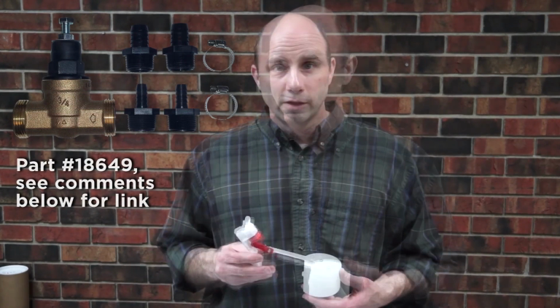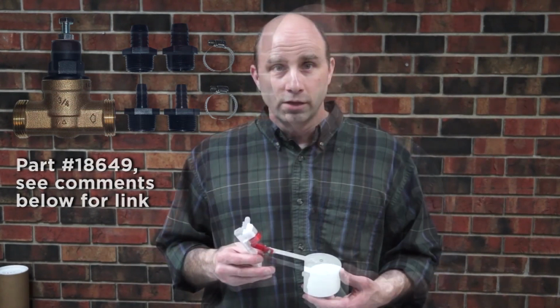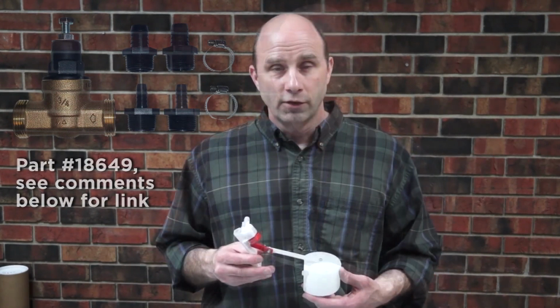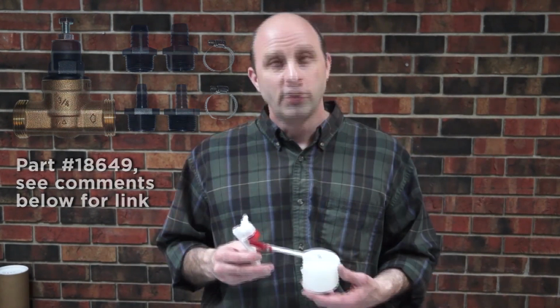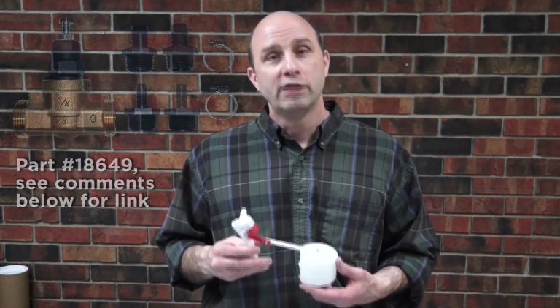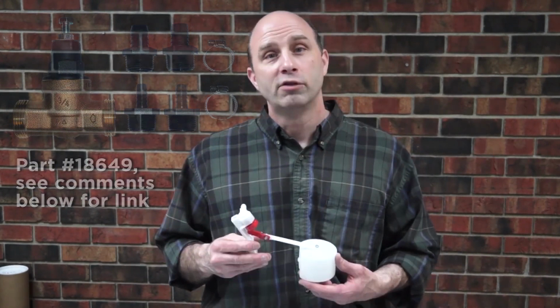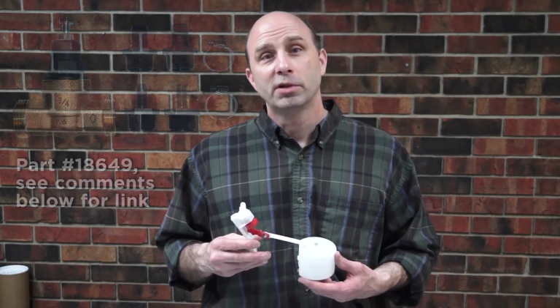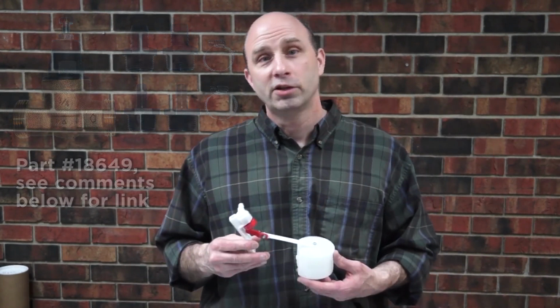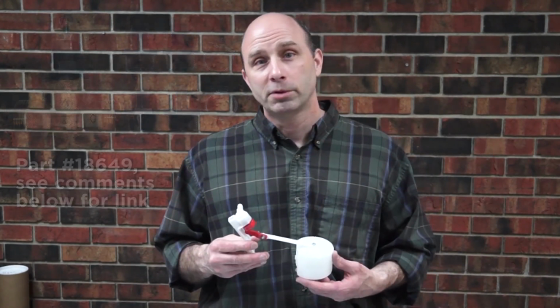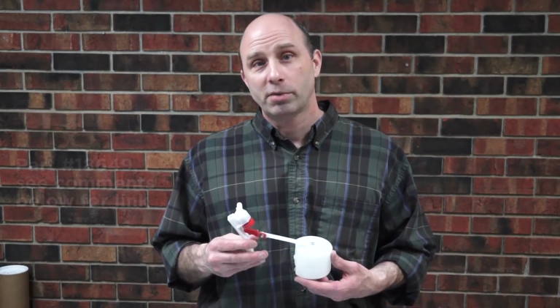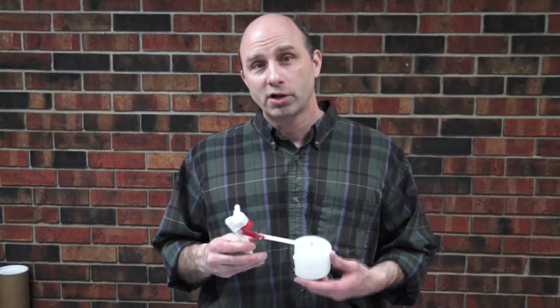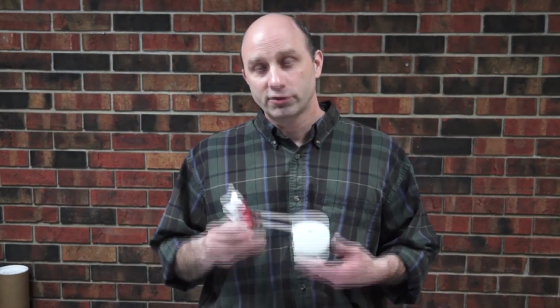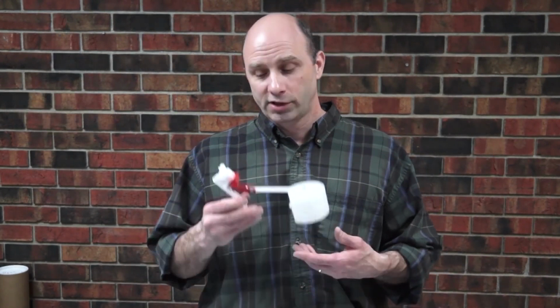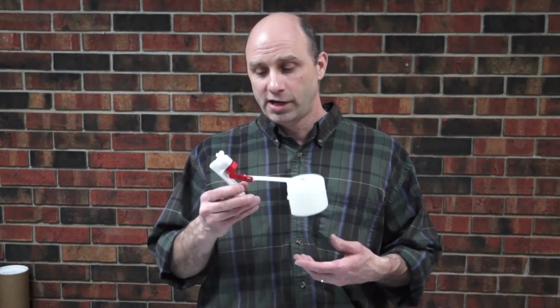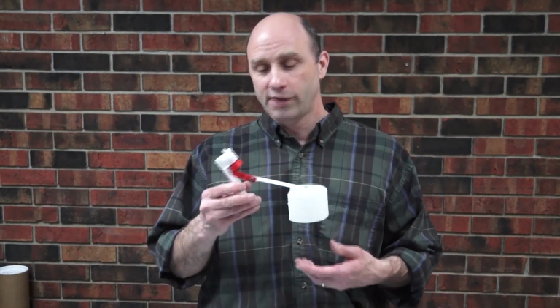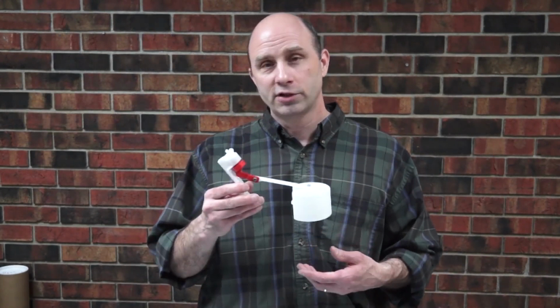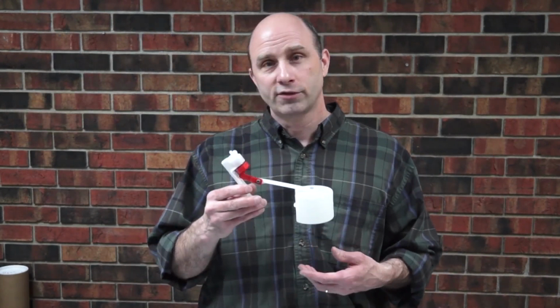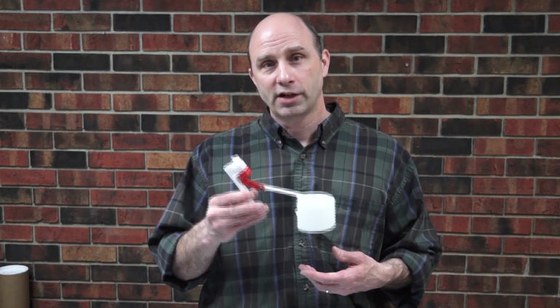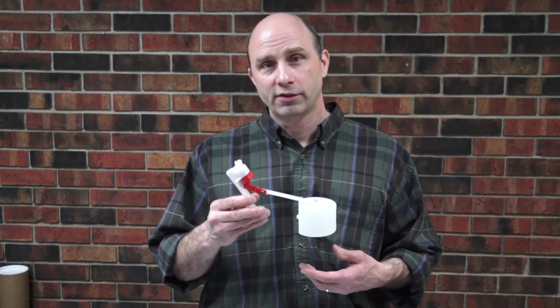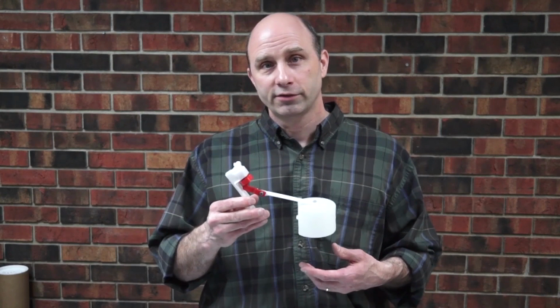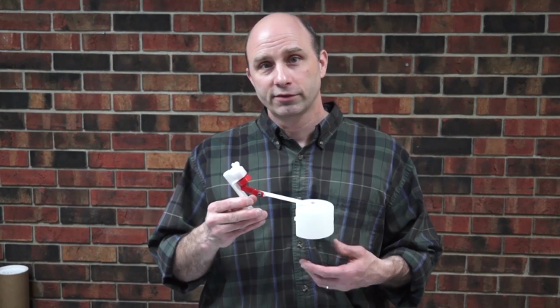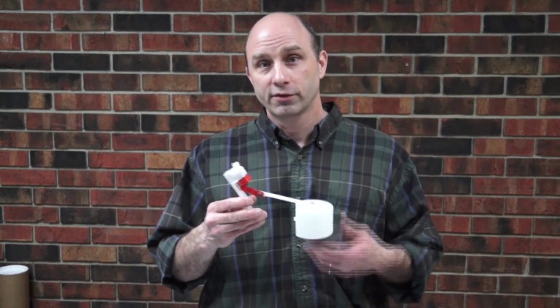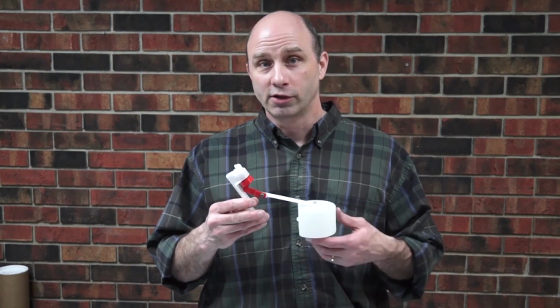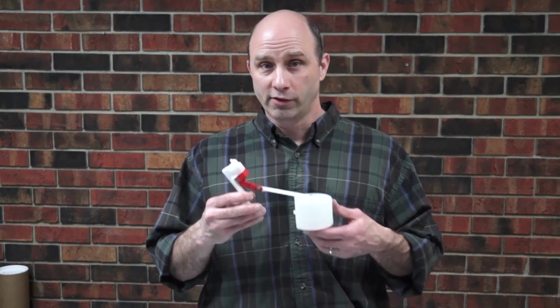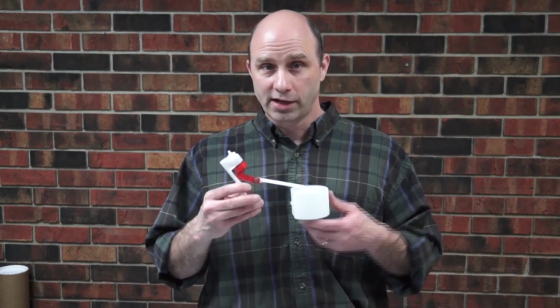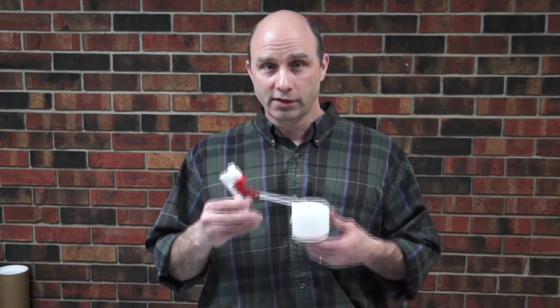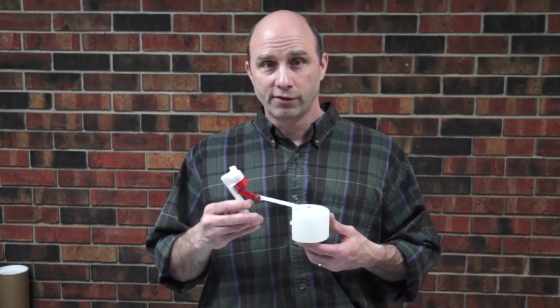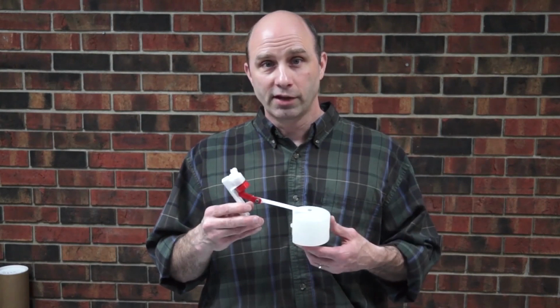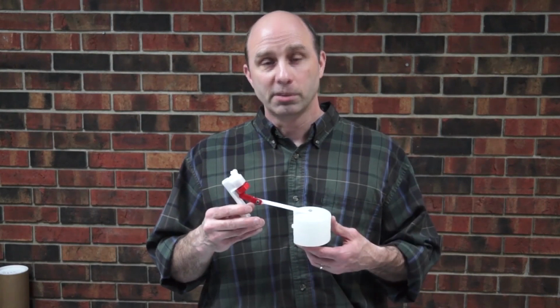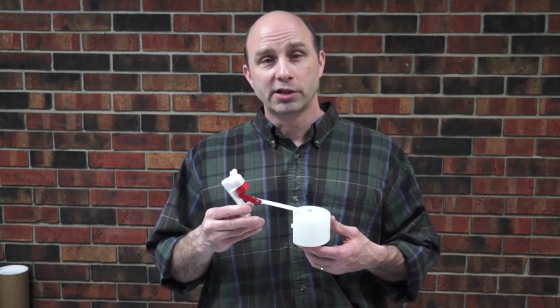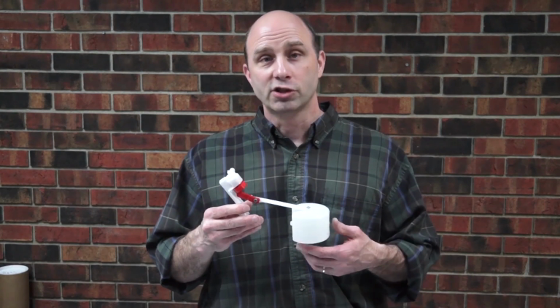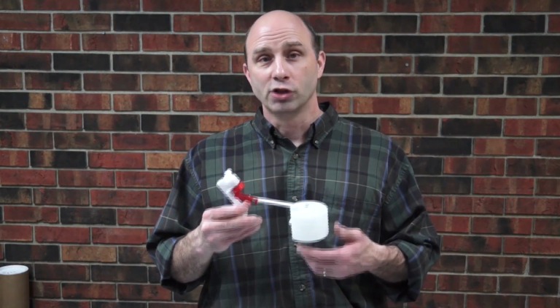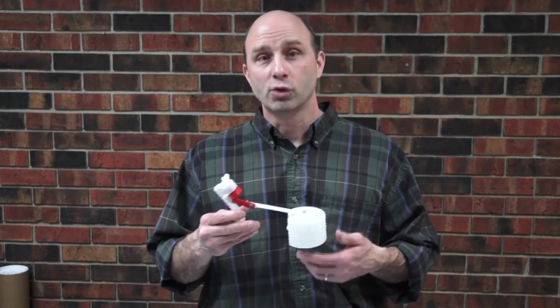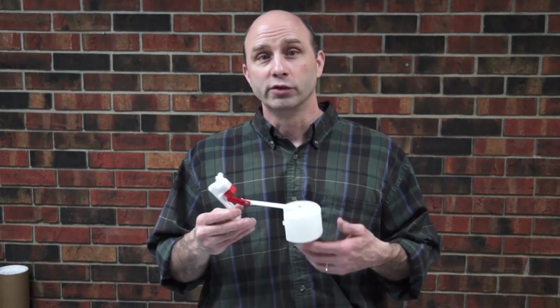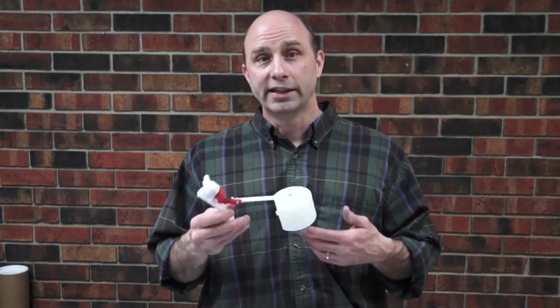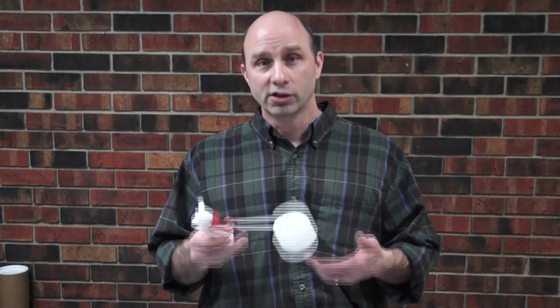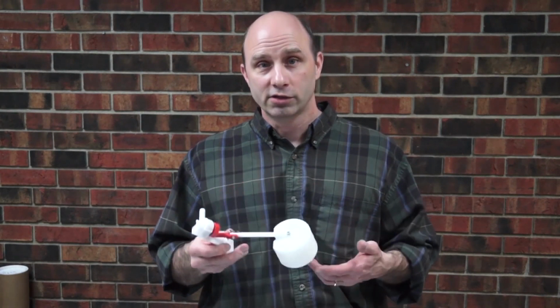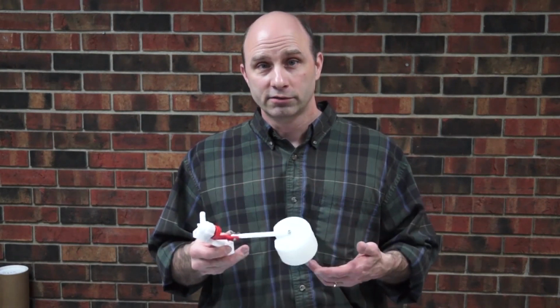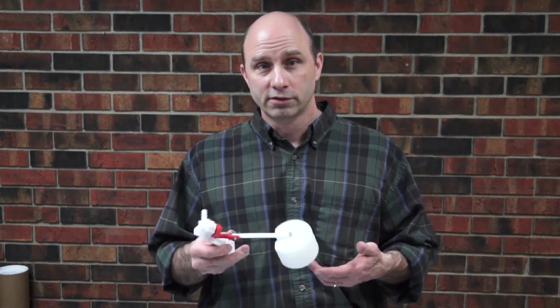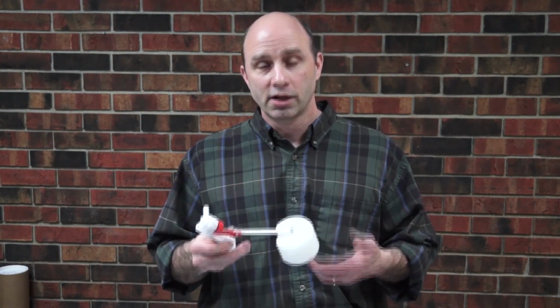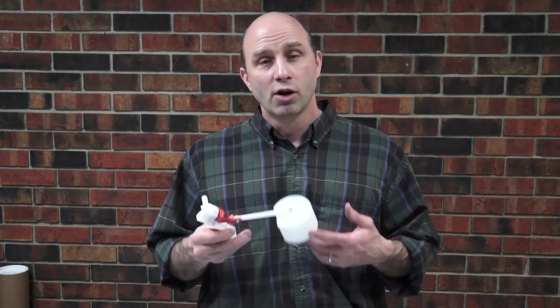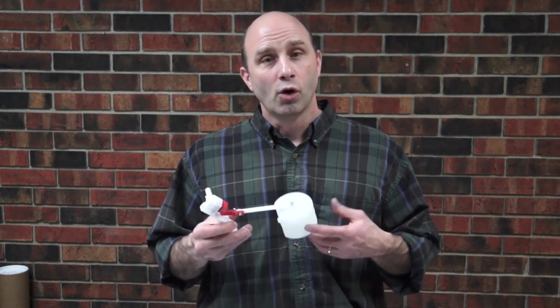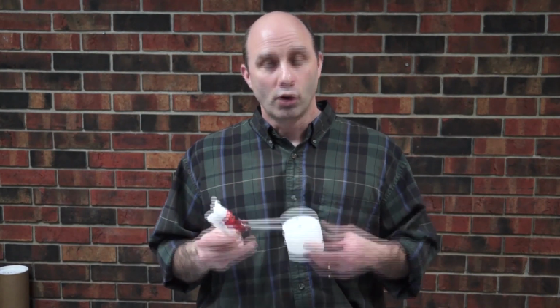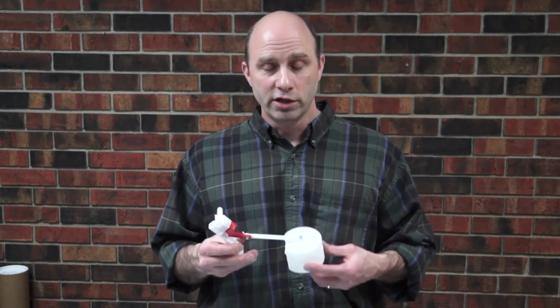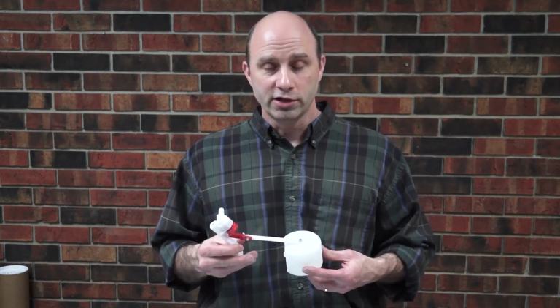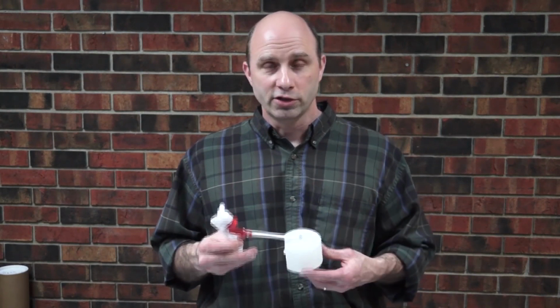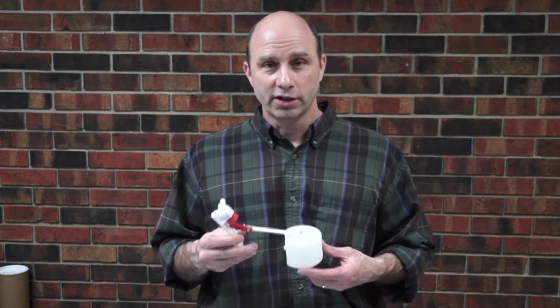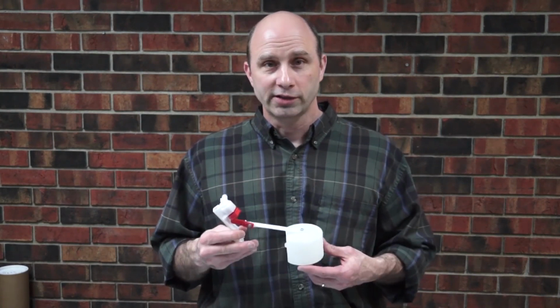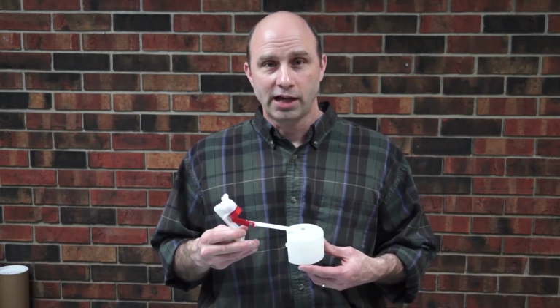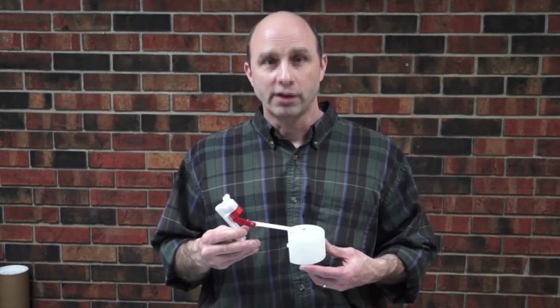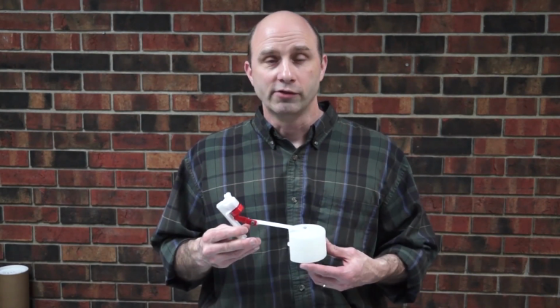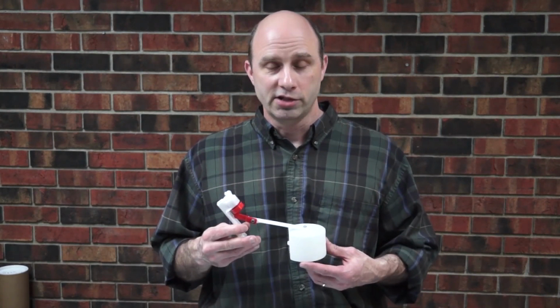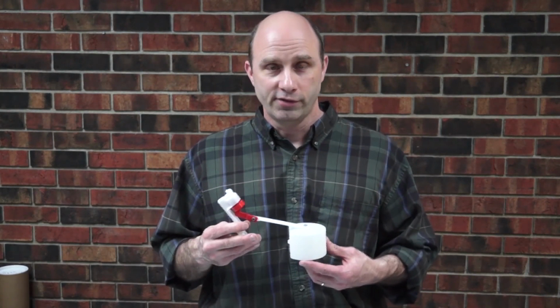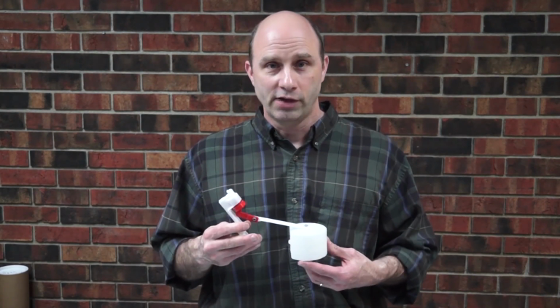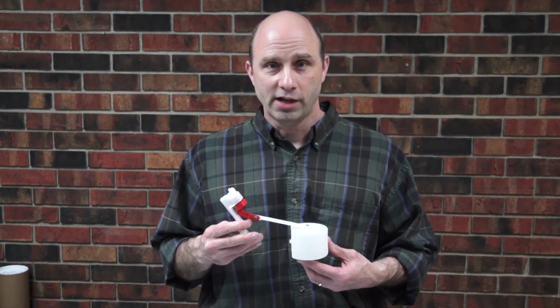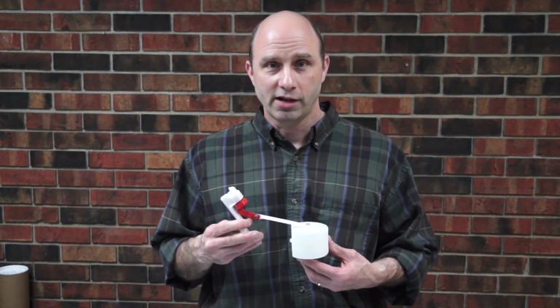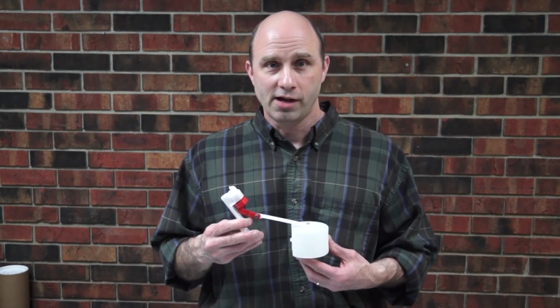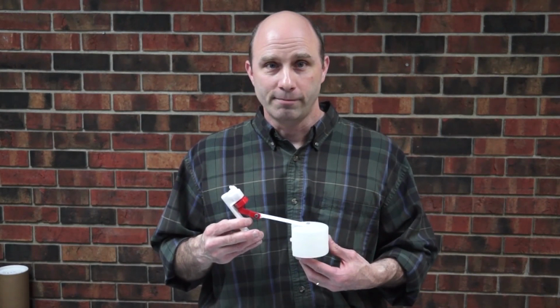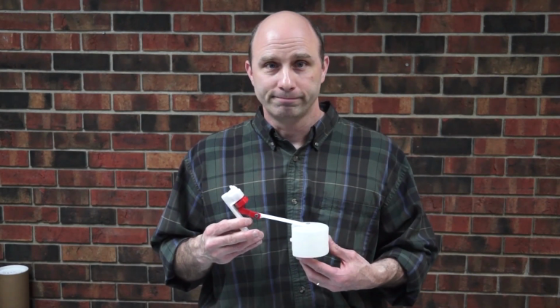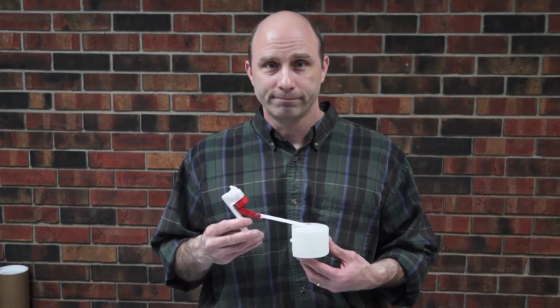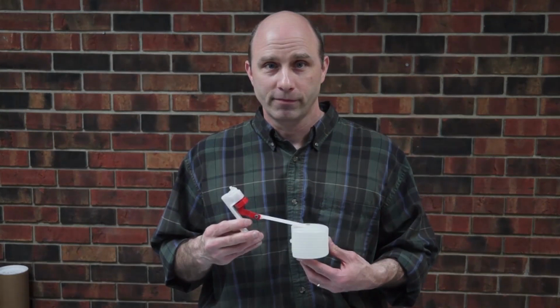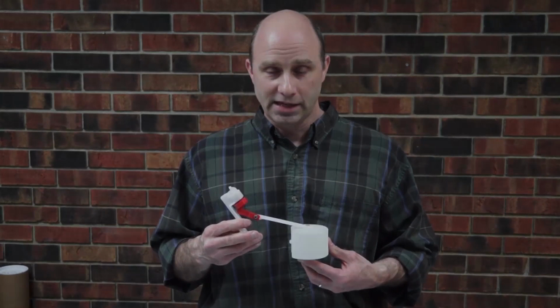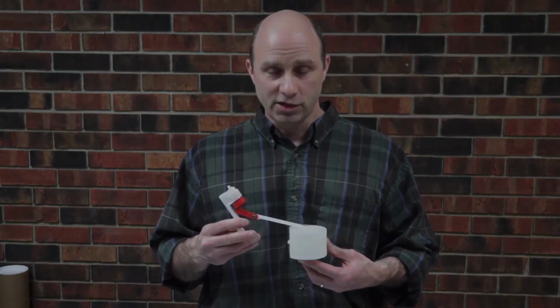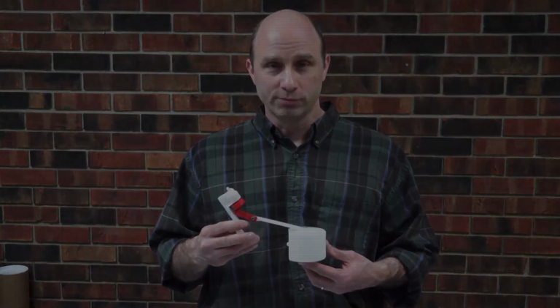If you need replacement parts for your half-inch valve, they're readily available at your local dealer or you can check us out at RicheyFount.com. Thank you.